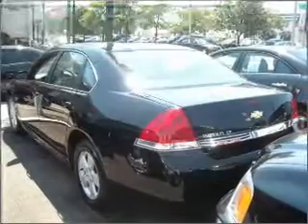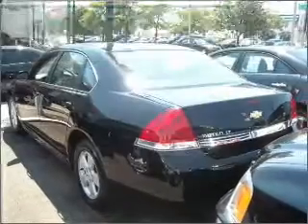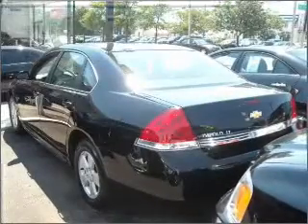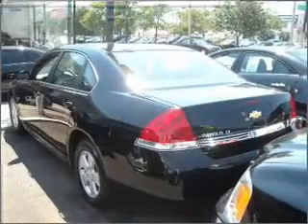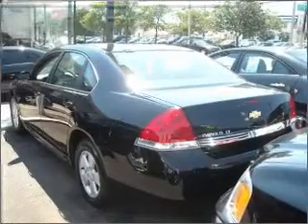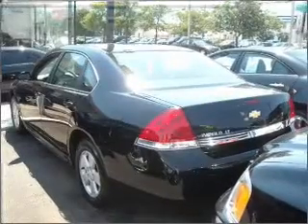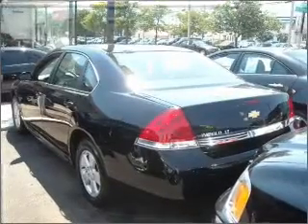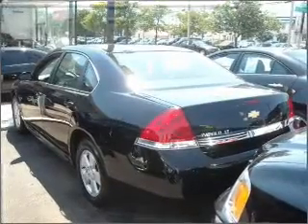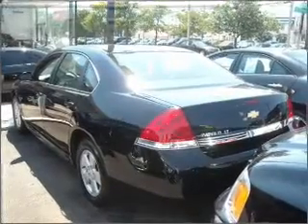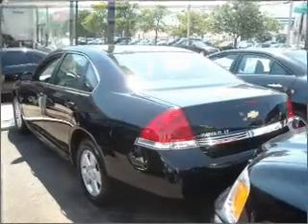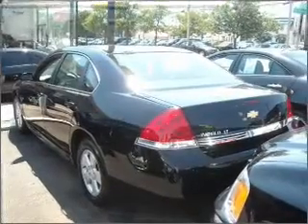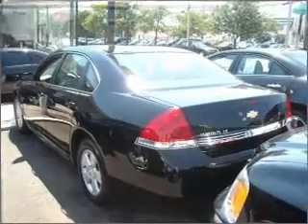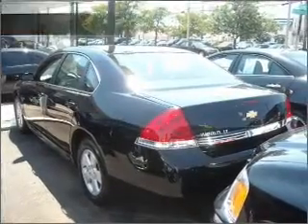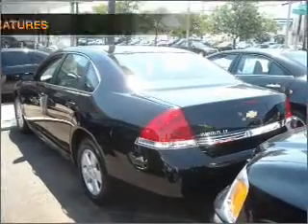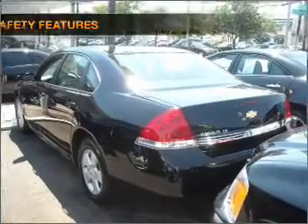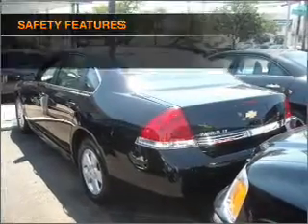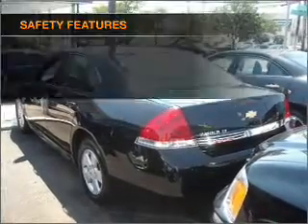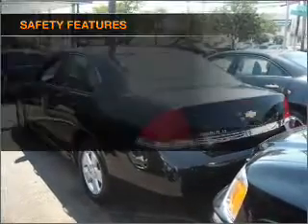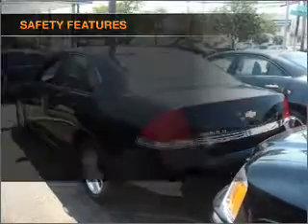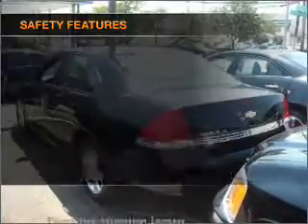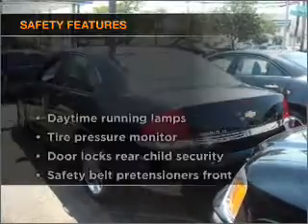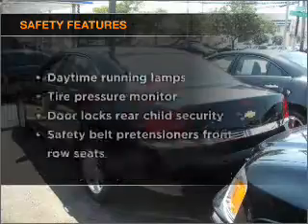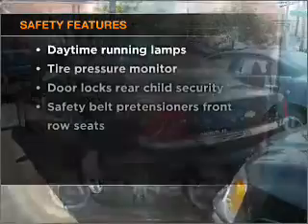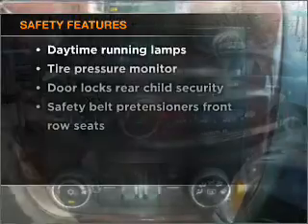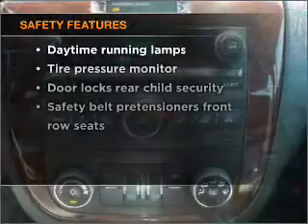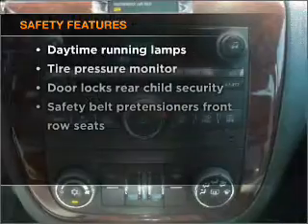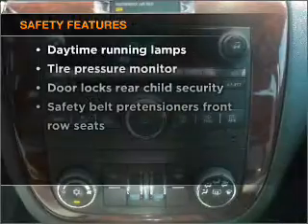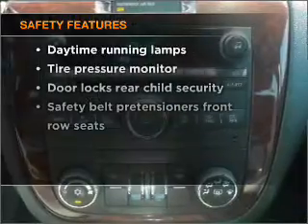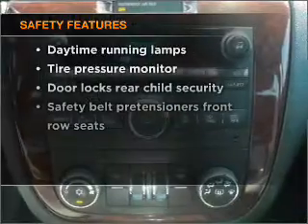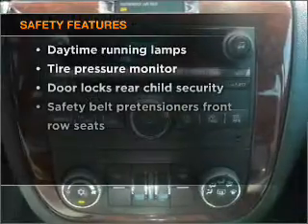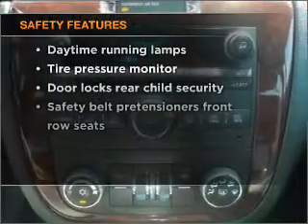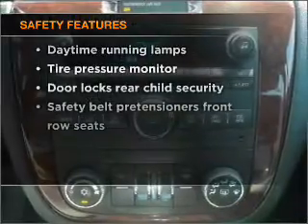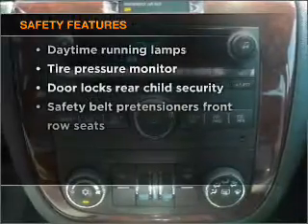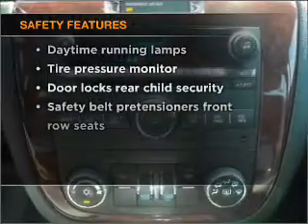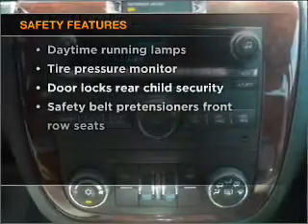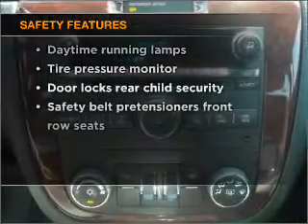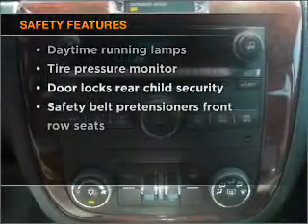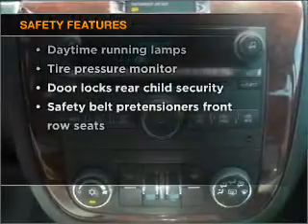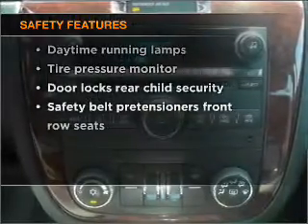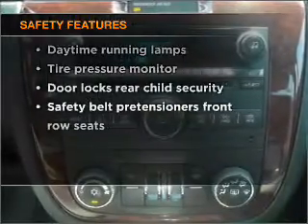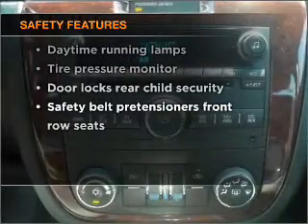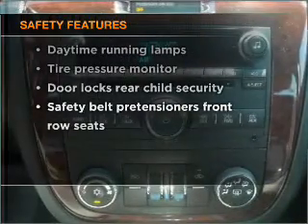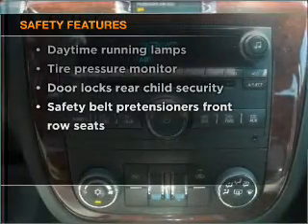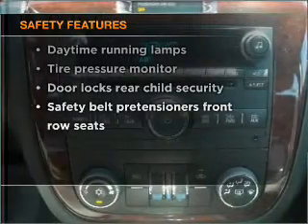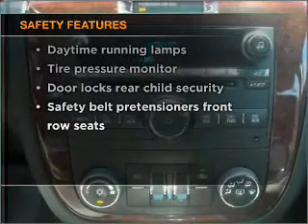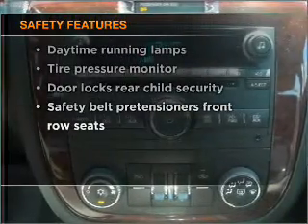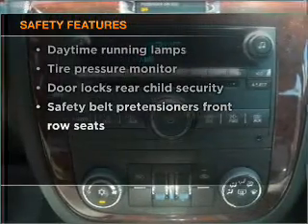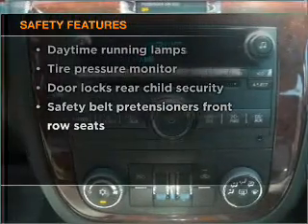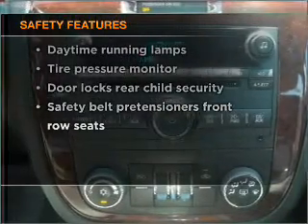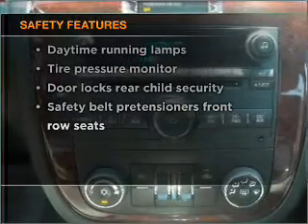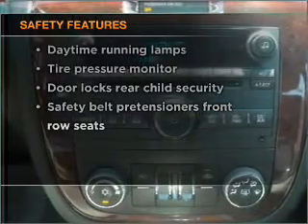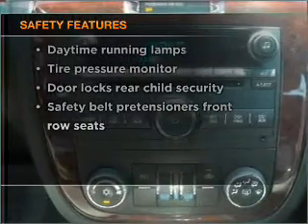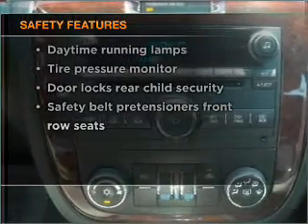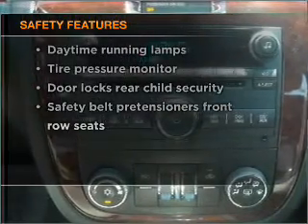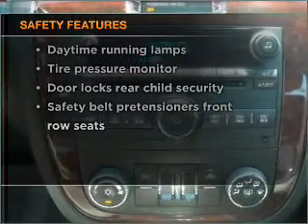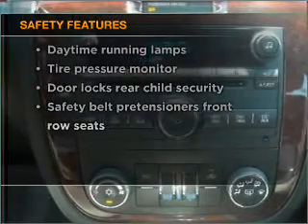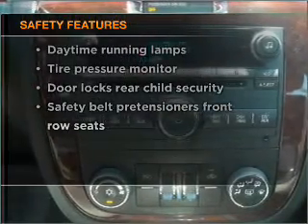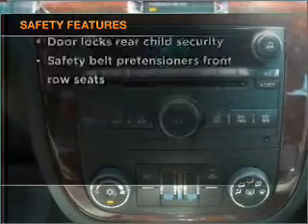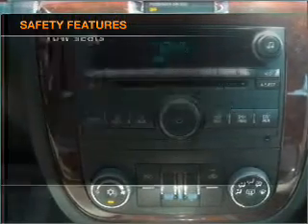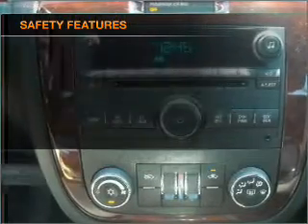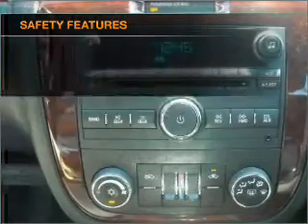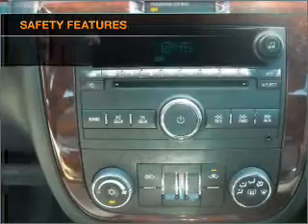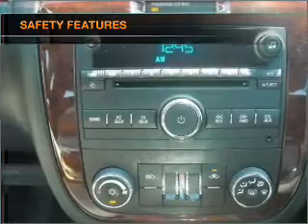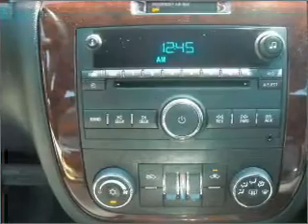Cruise Control. And for your peace of mind, the following safety equipment is included. Call today to schedule a test drive.